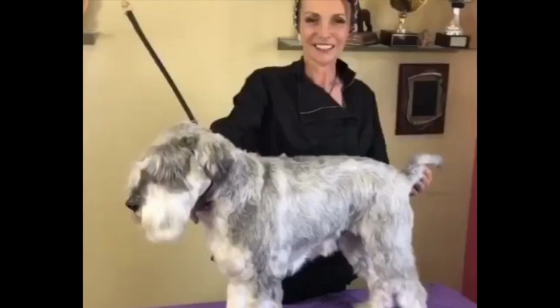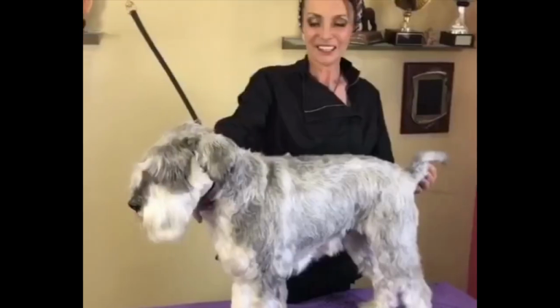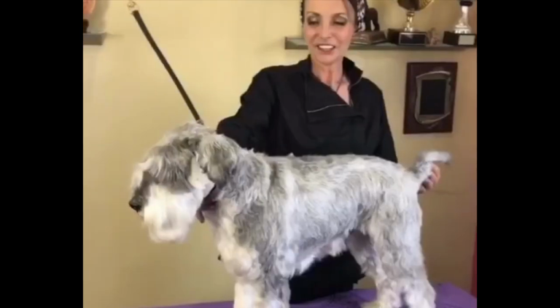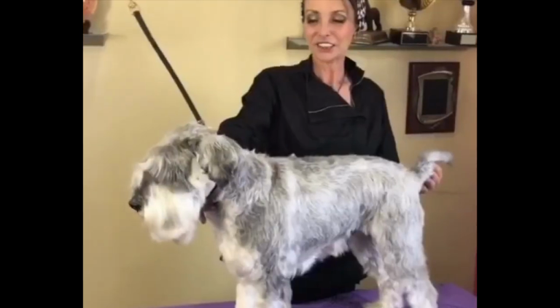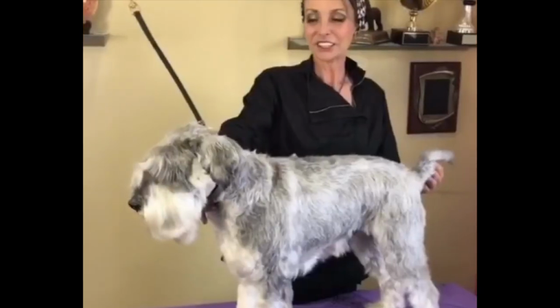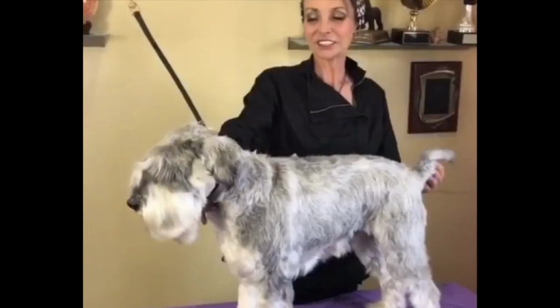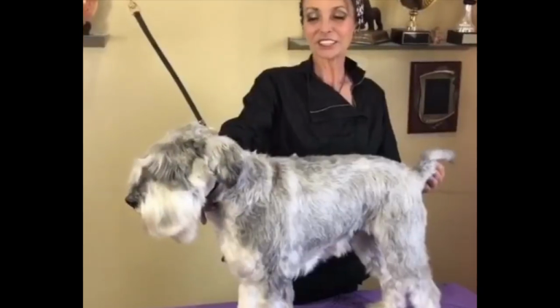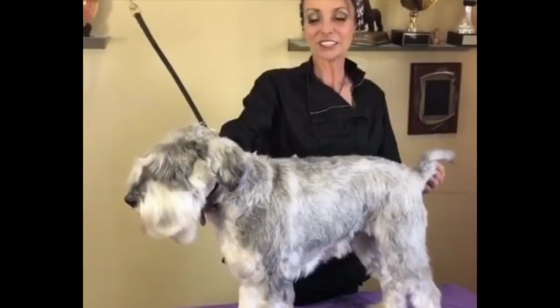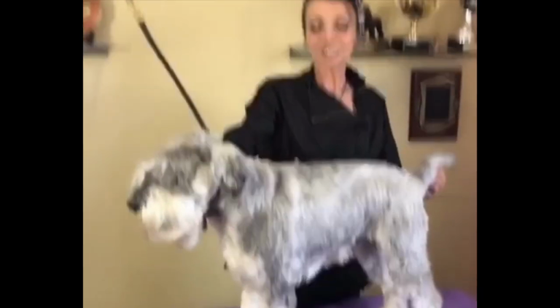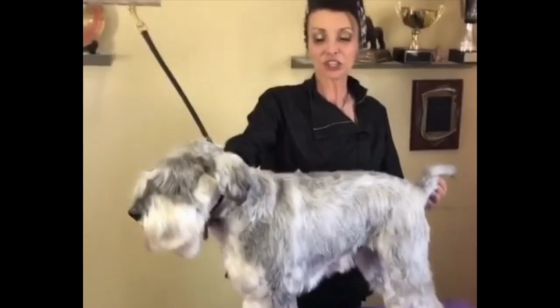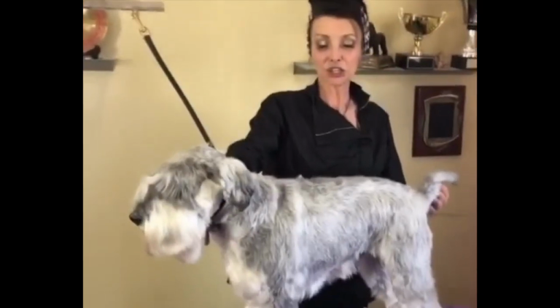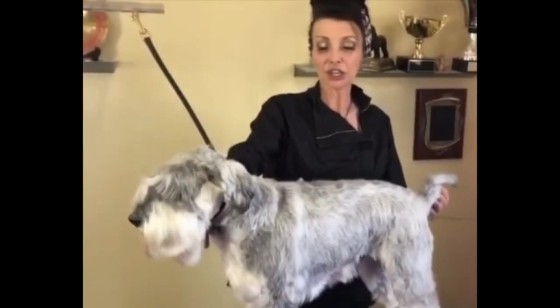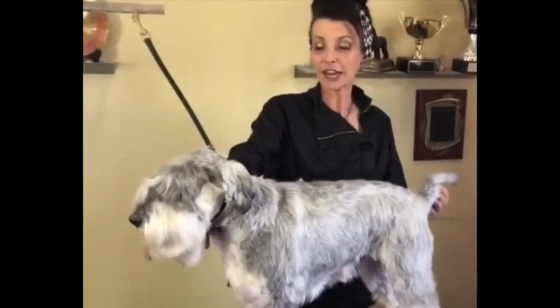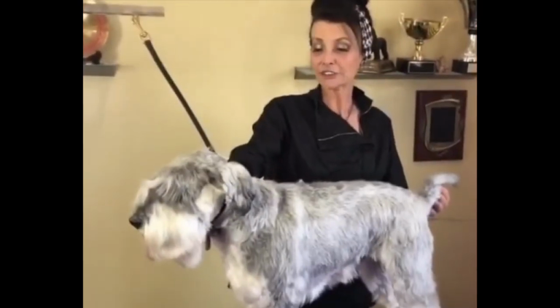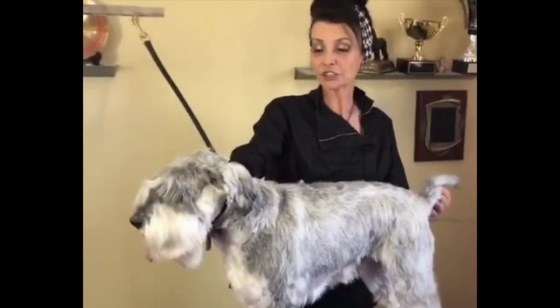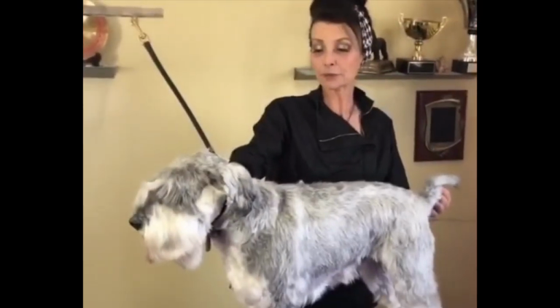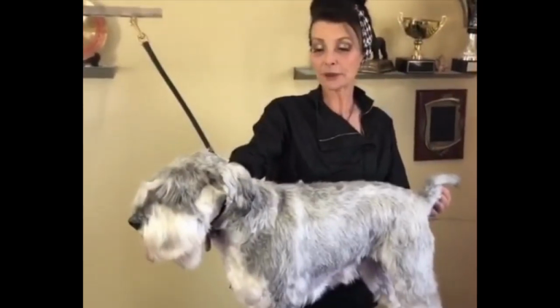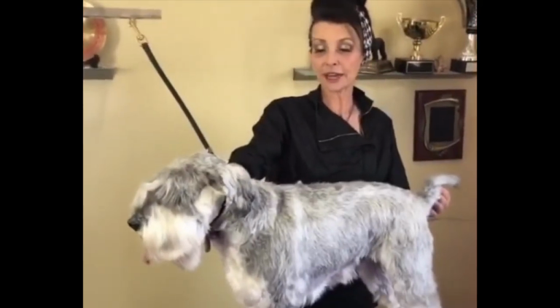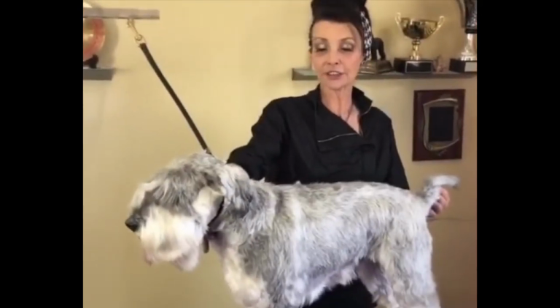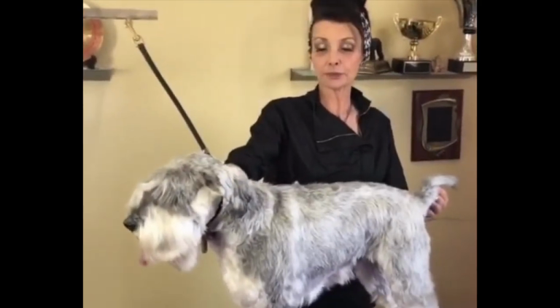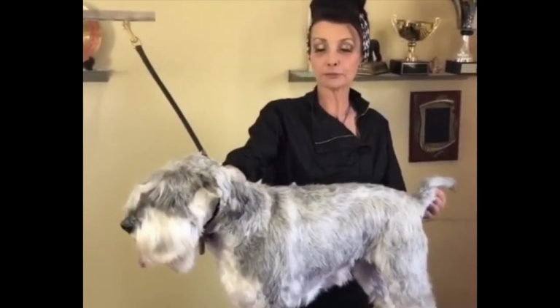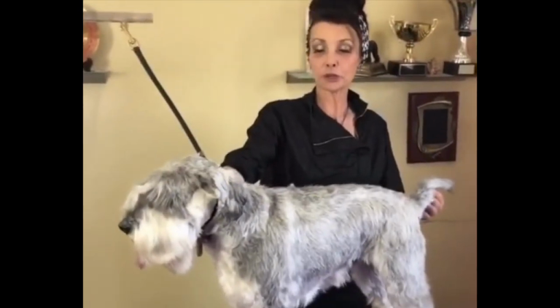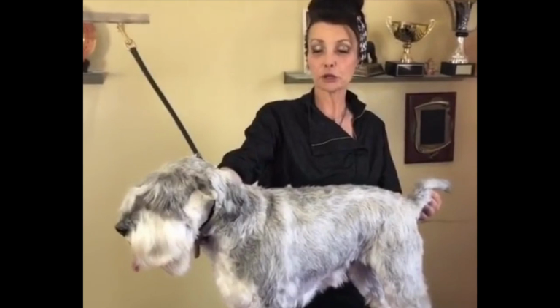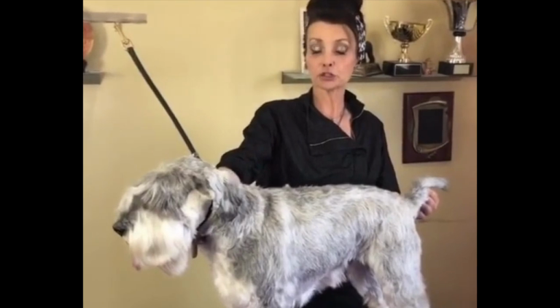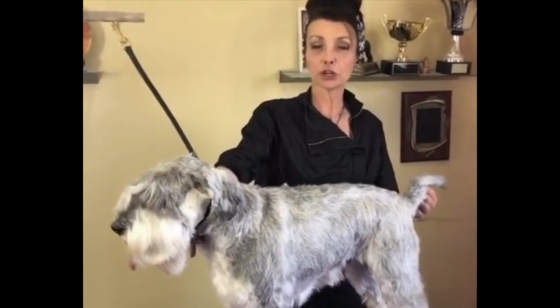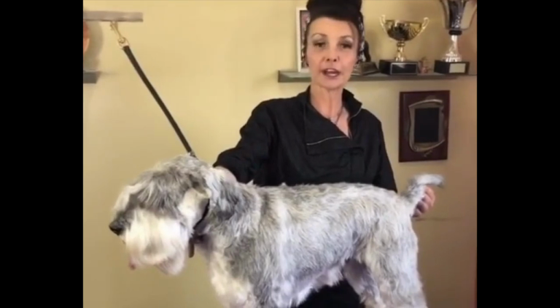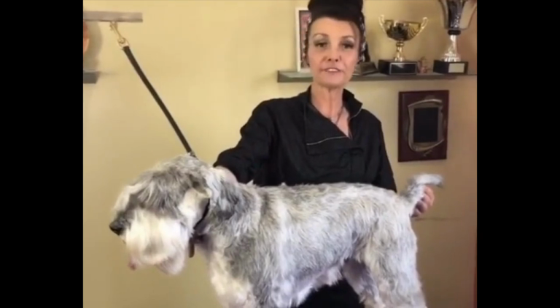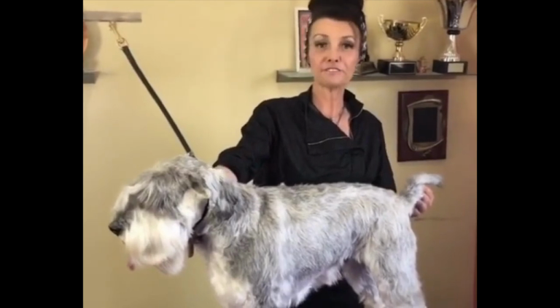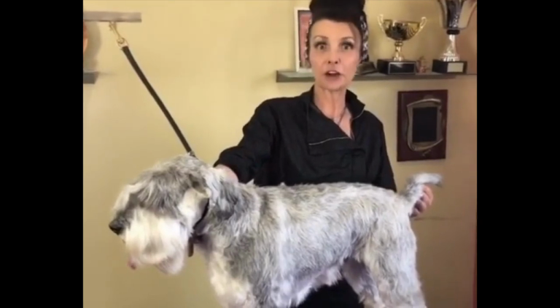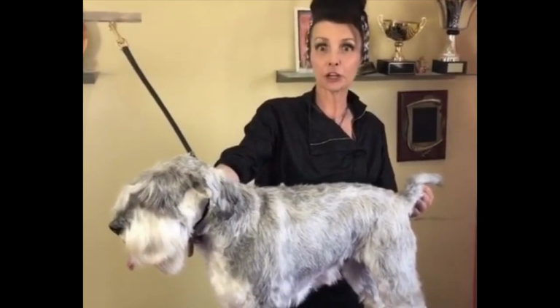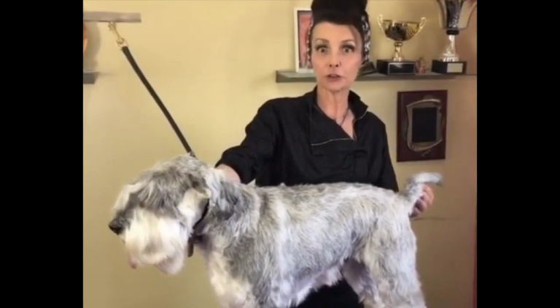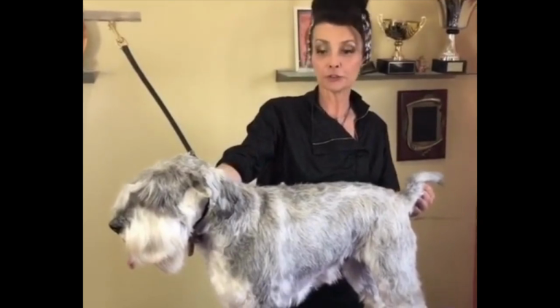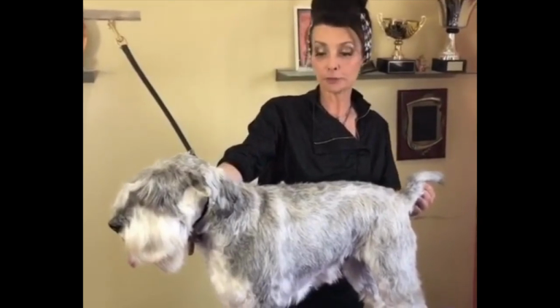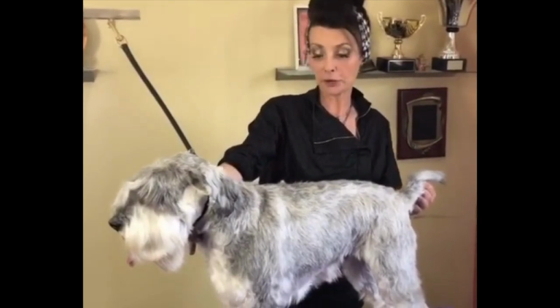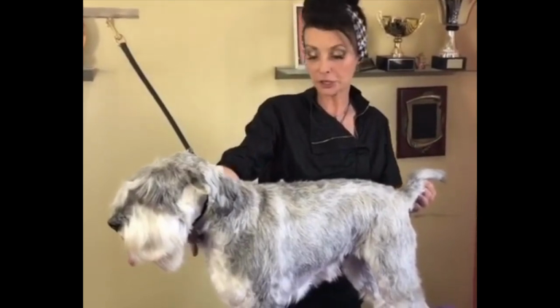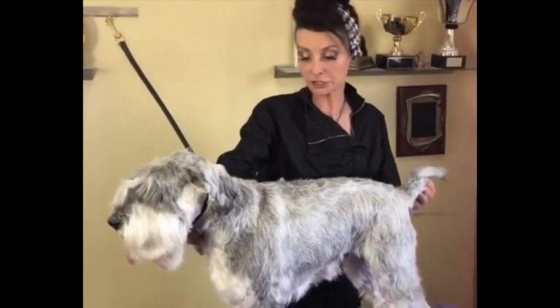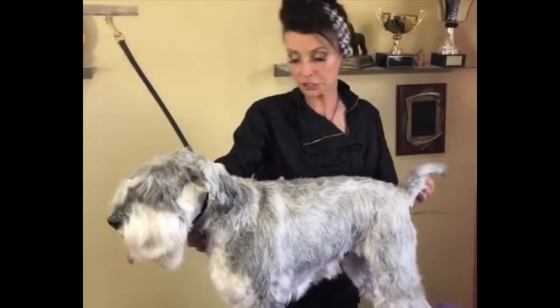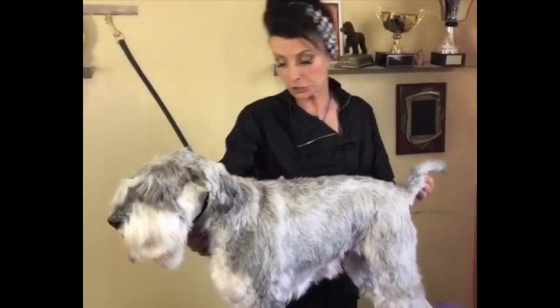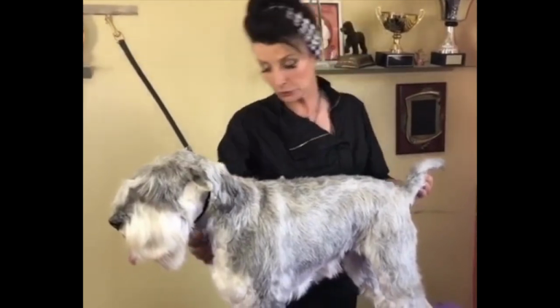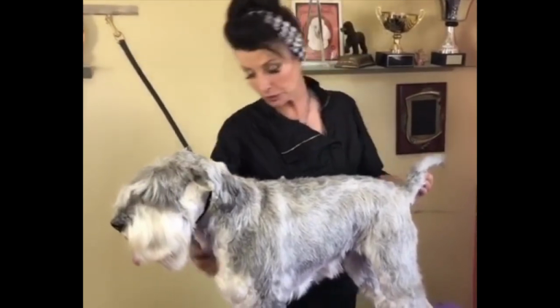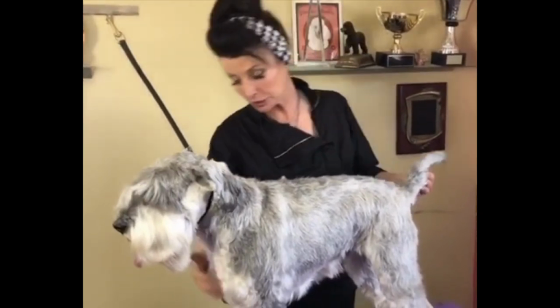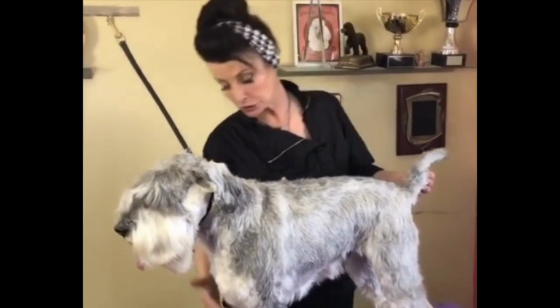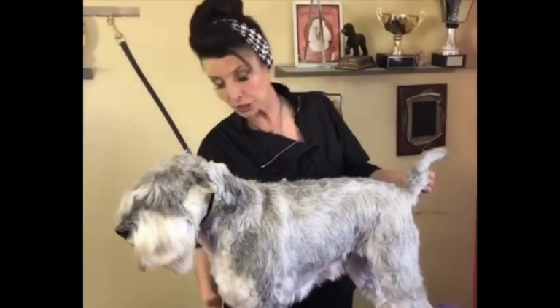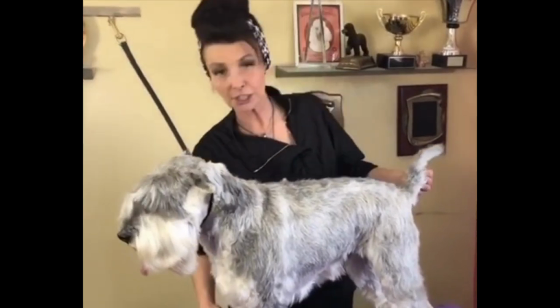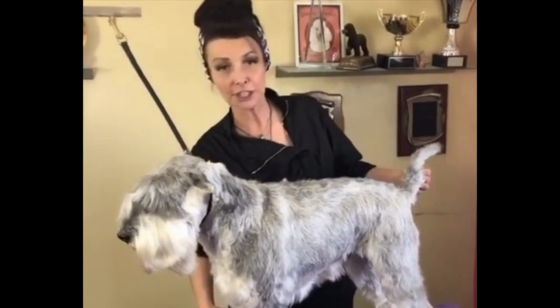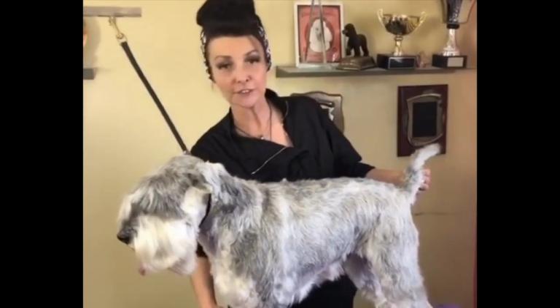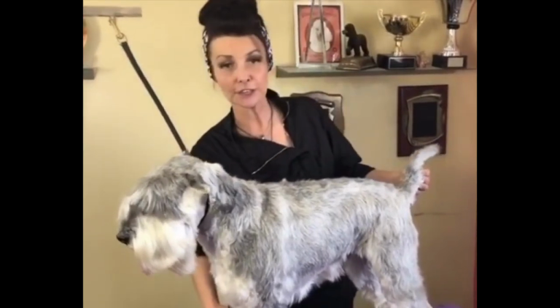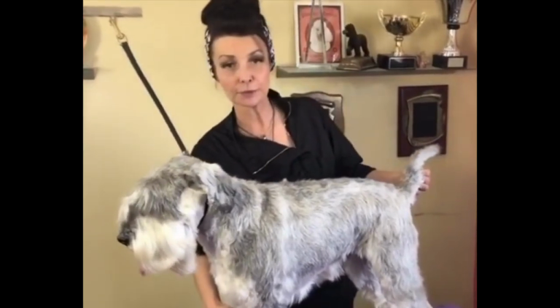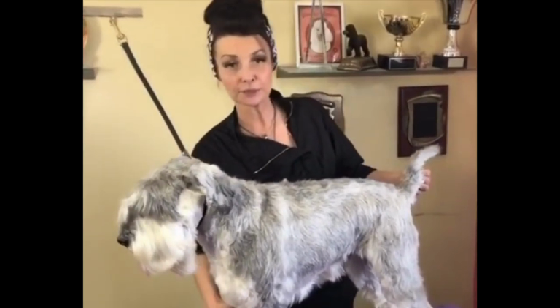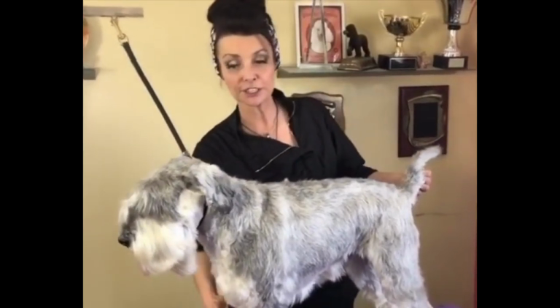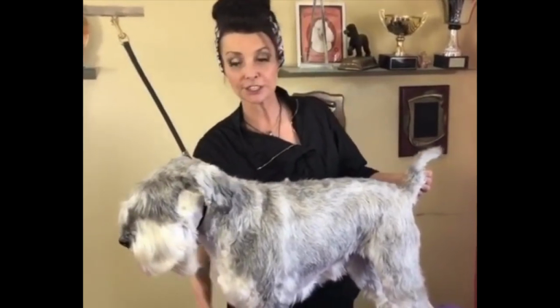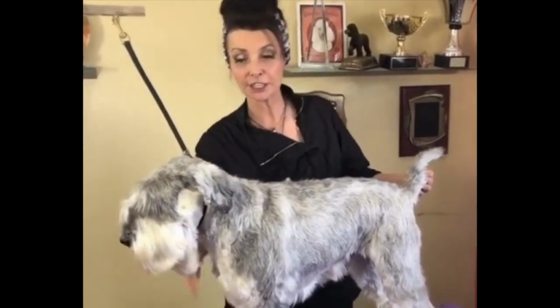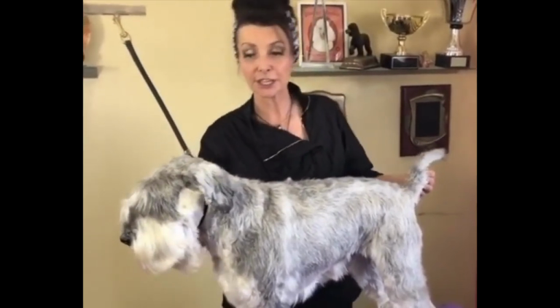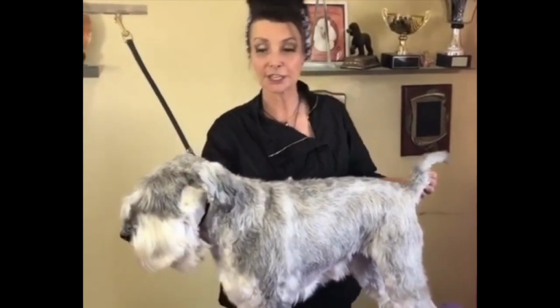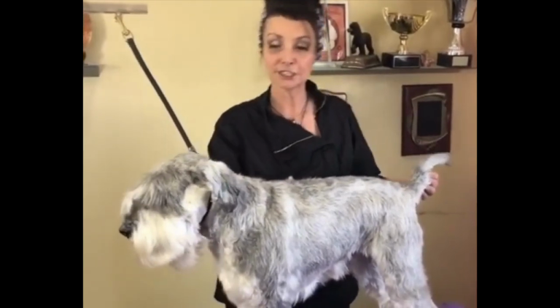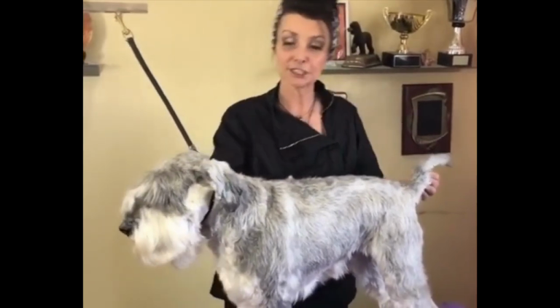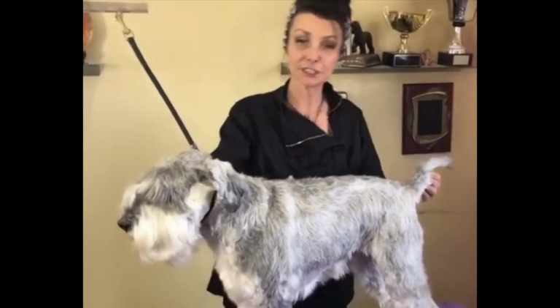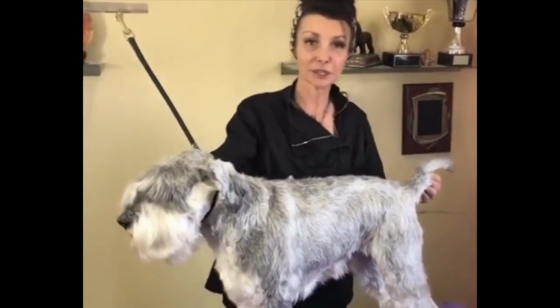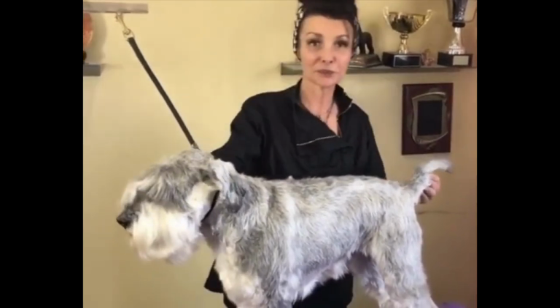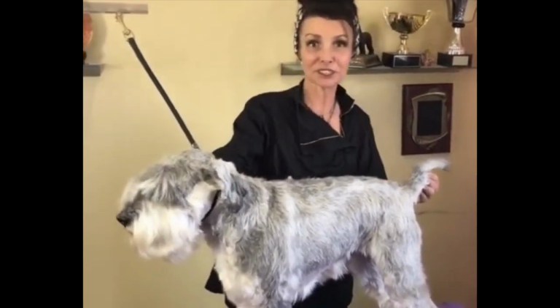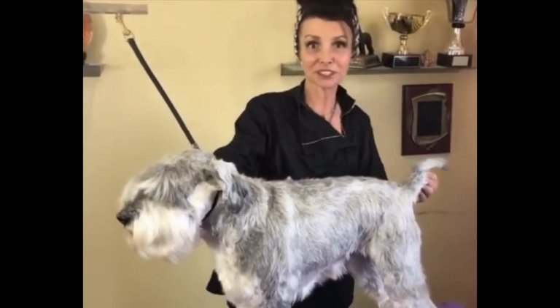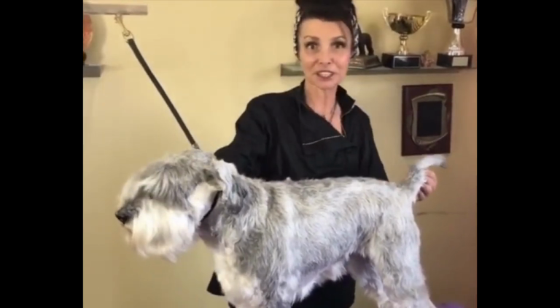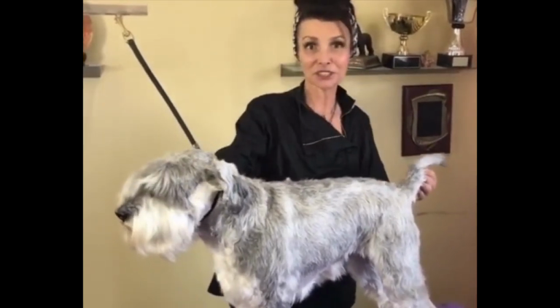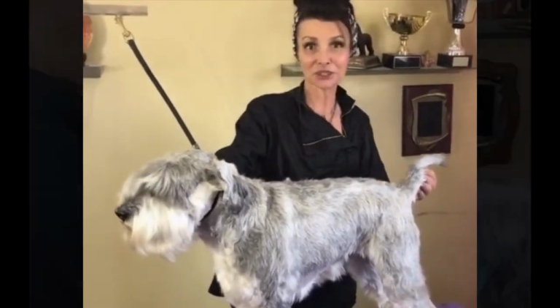This is her after the bath and blow dry. Follow for part two — we are going to try to even up these legs and deal with this head trick.